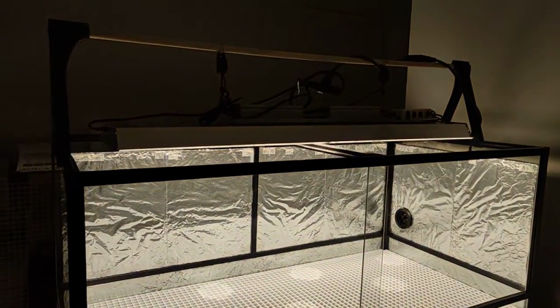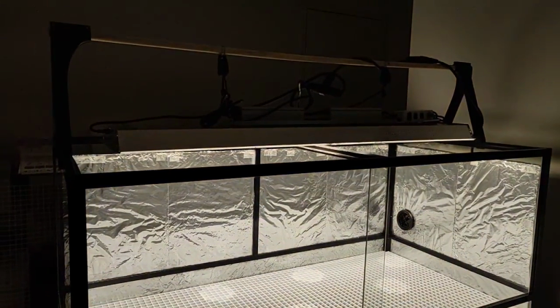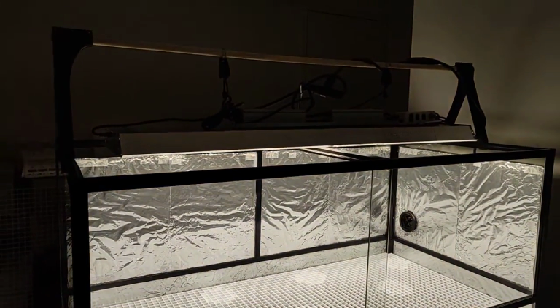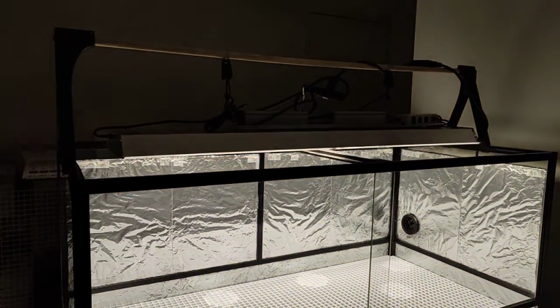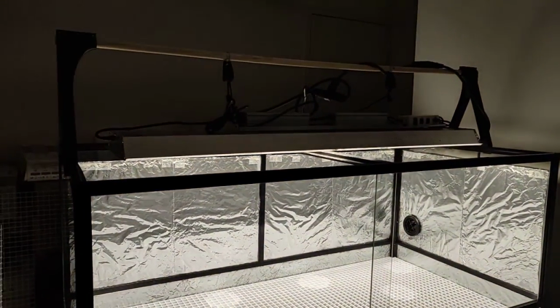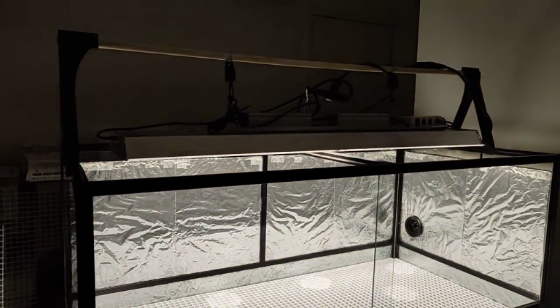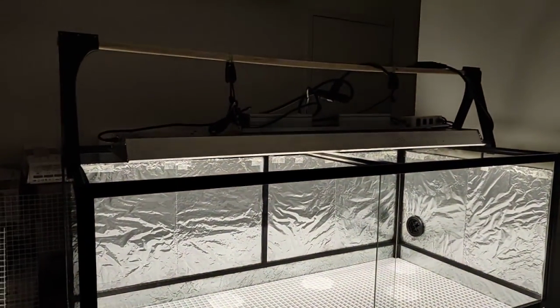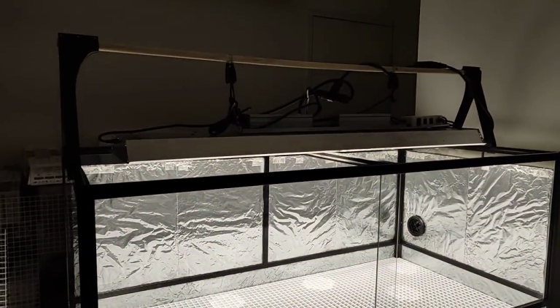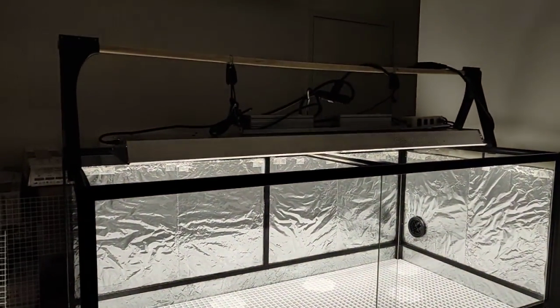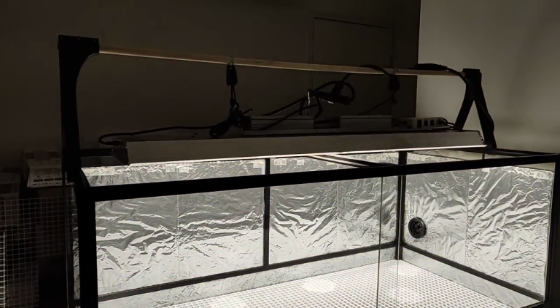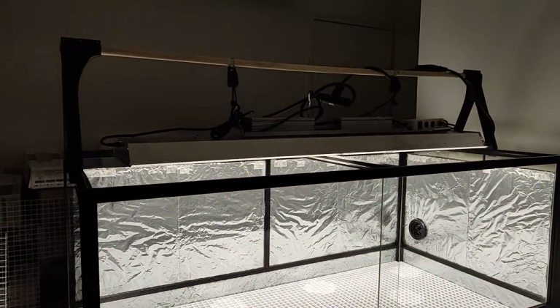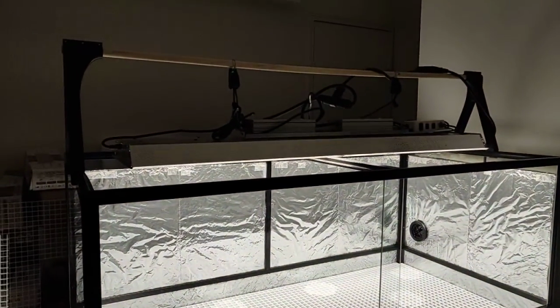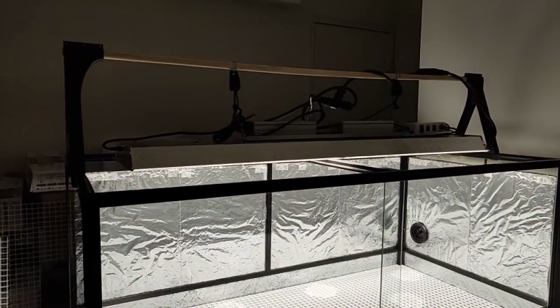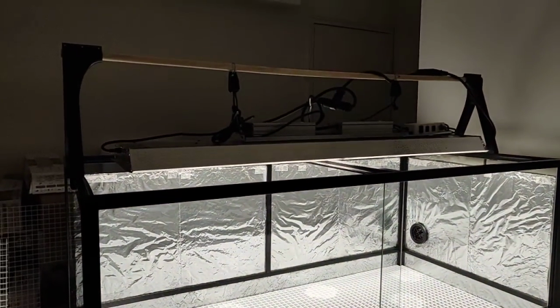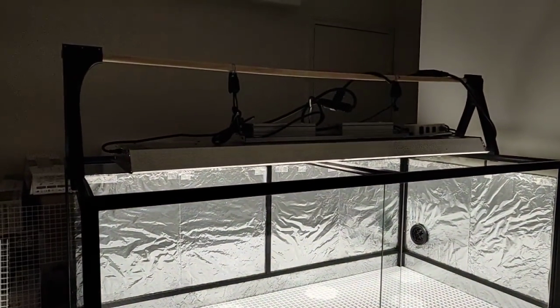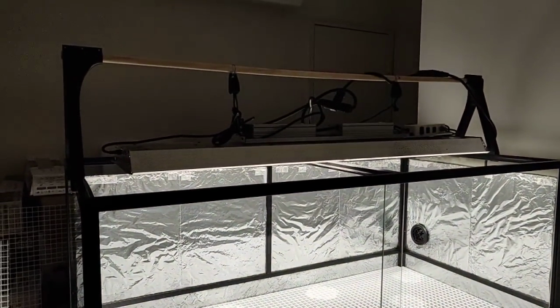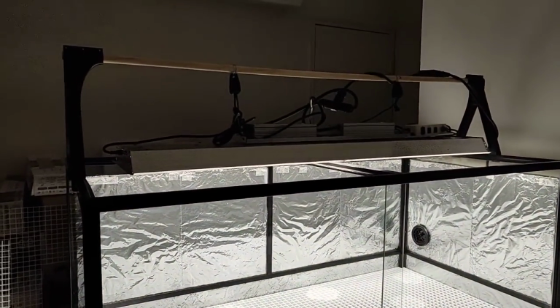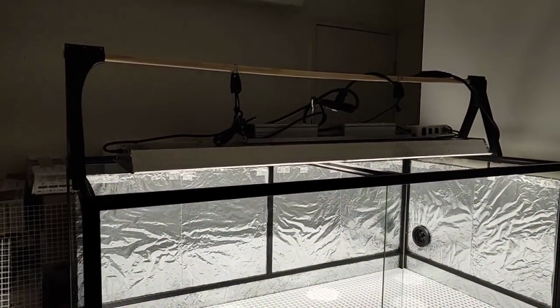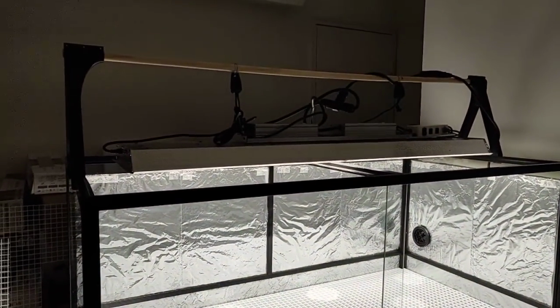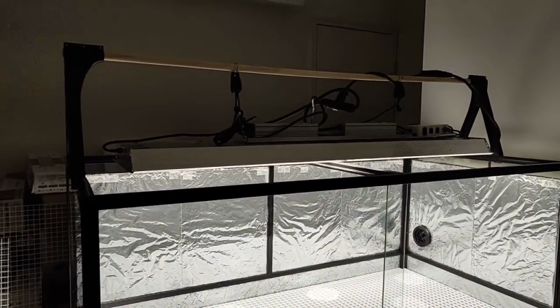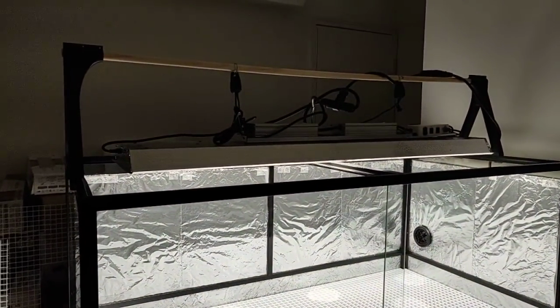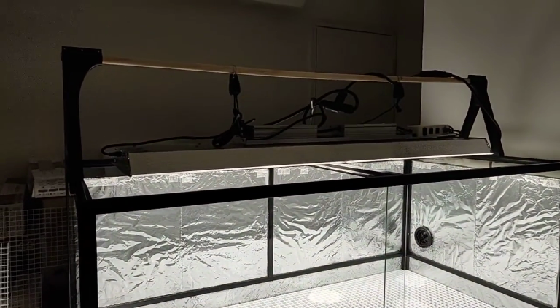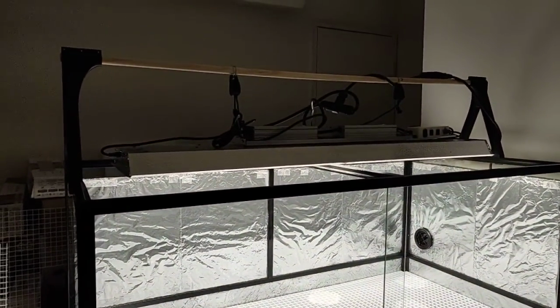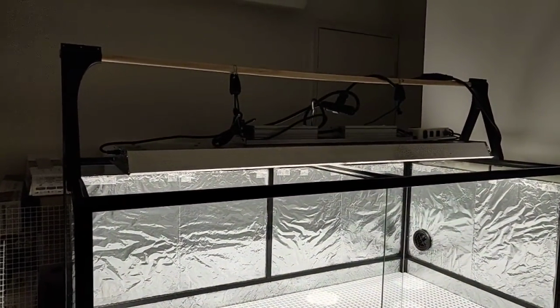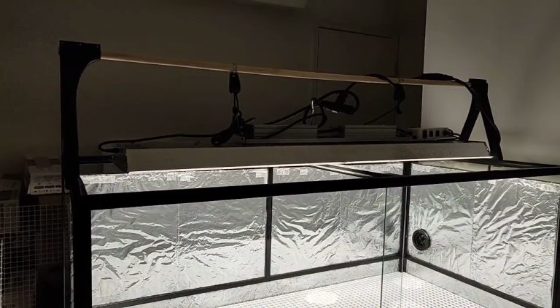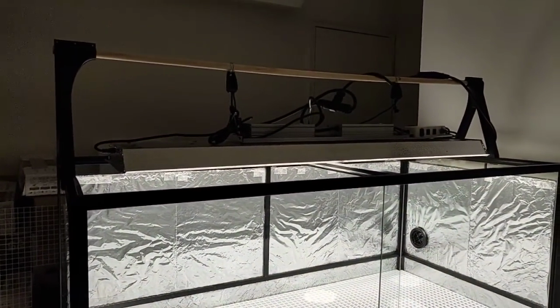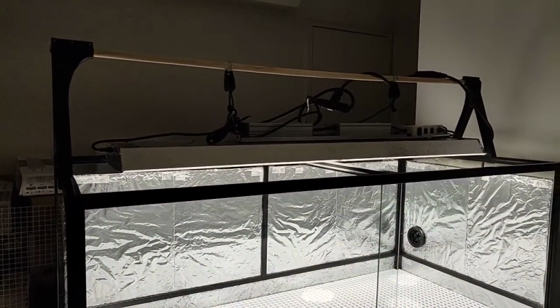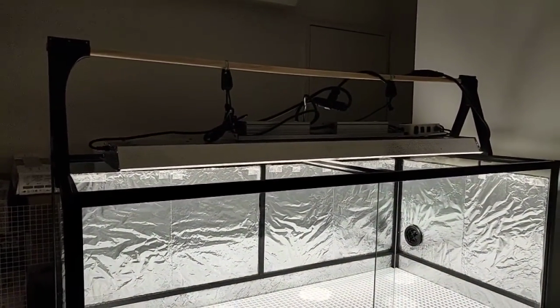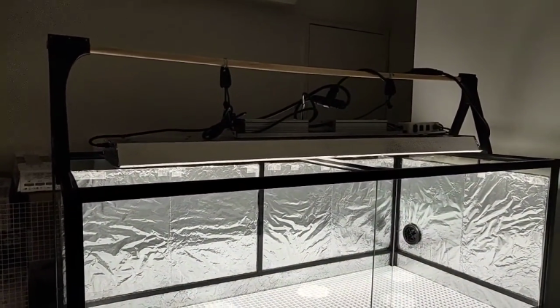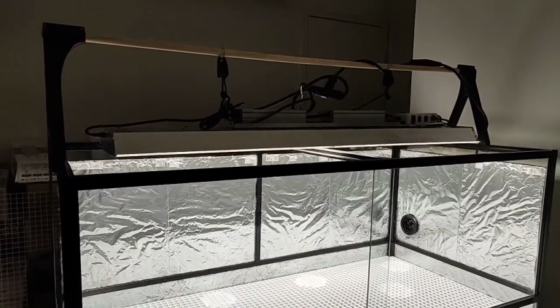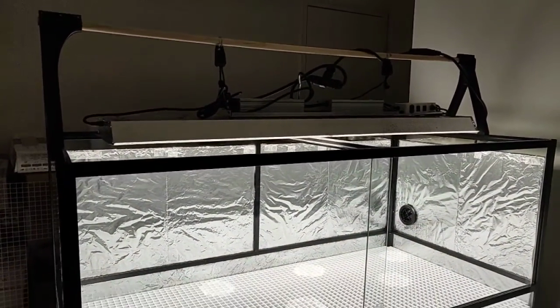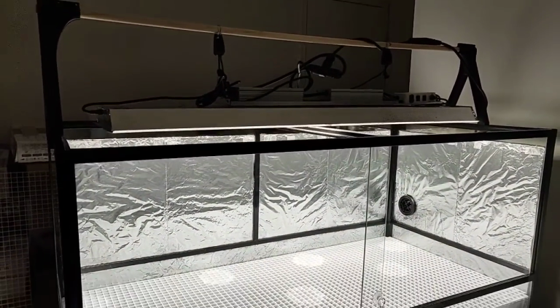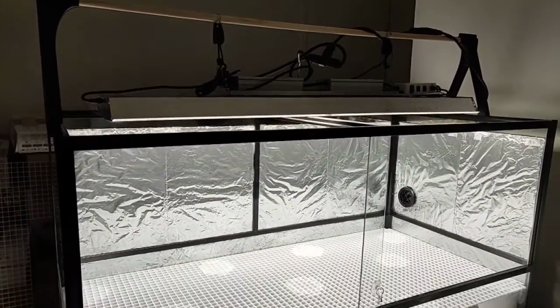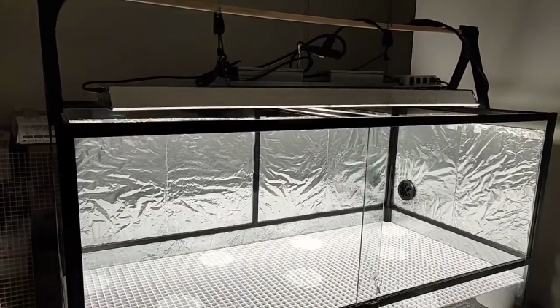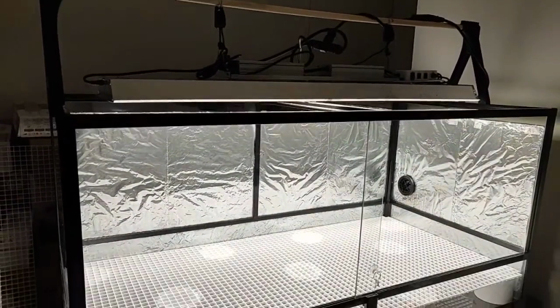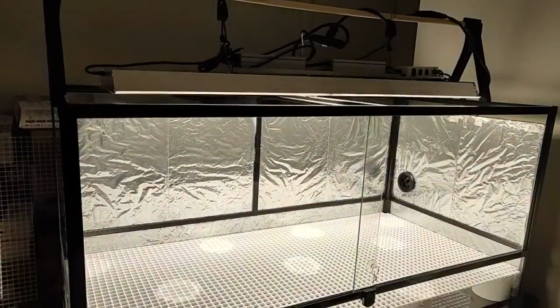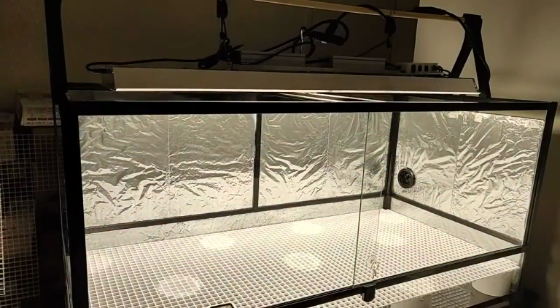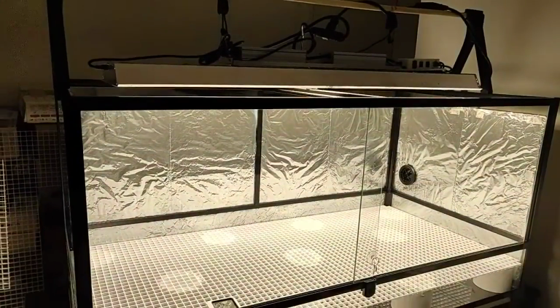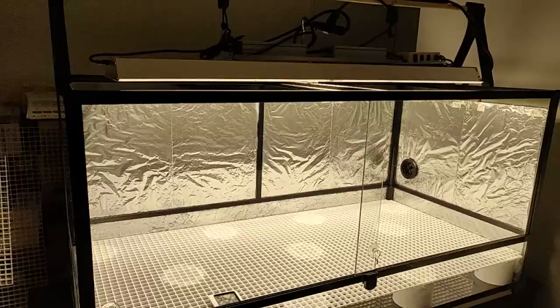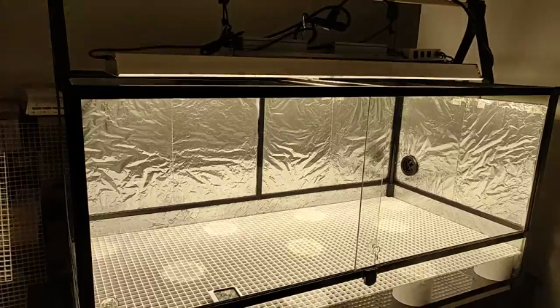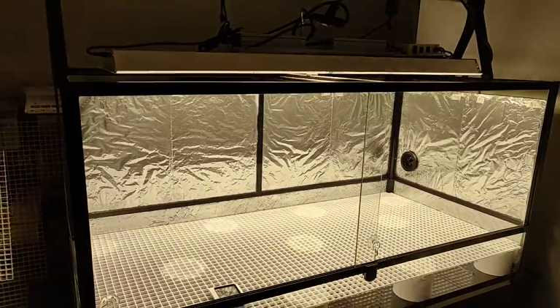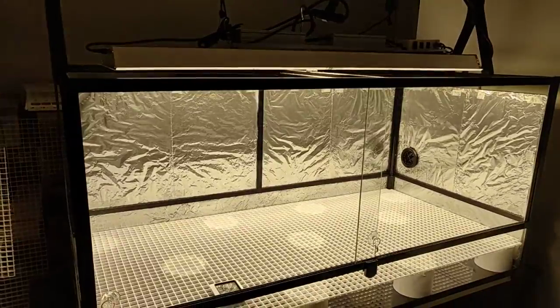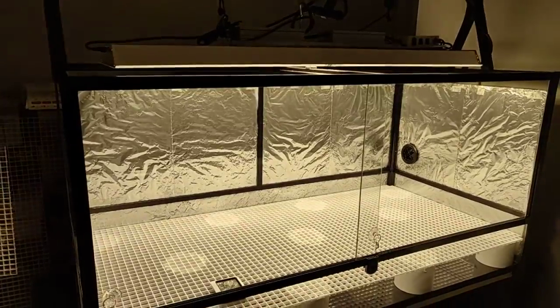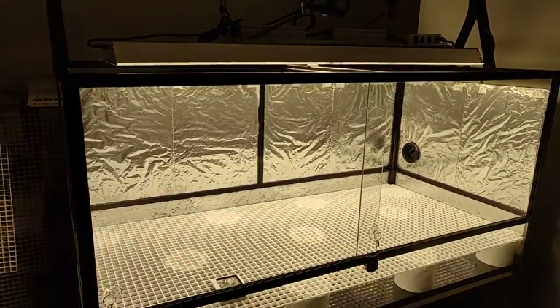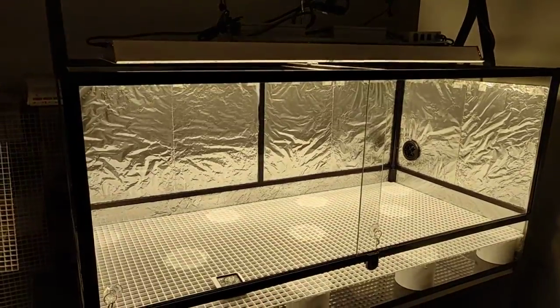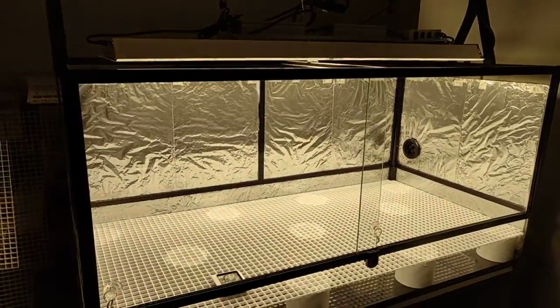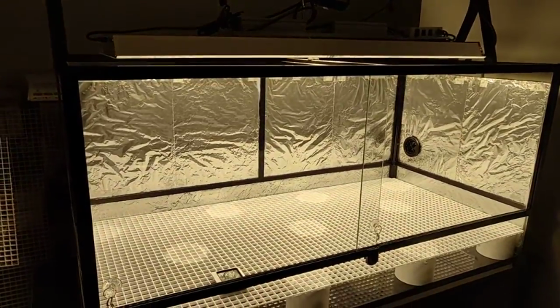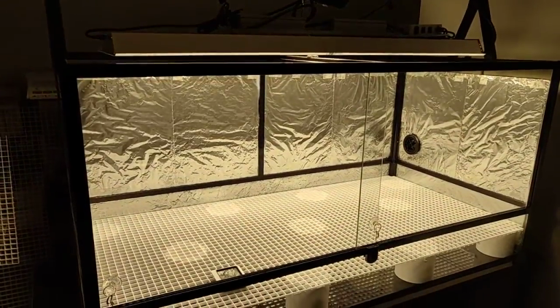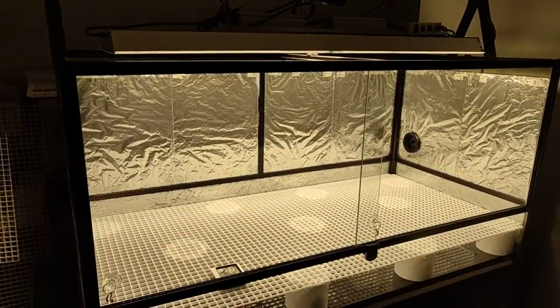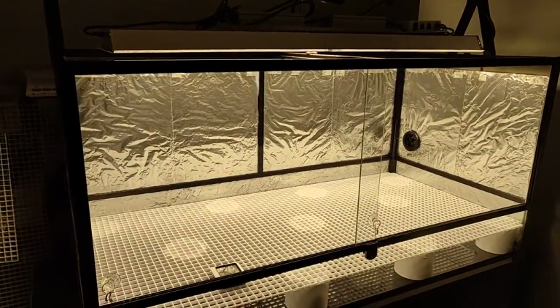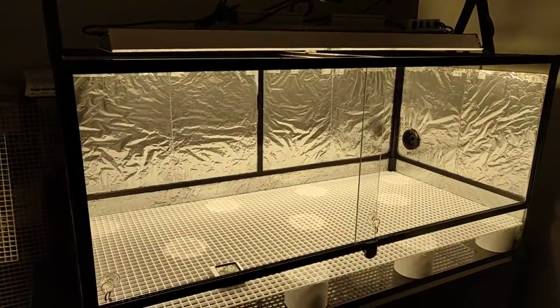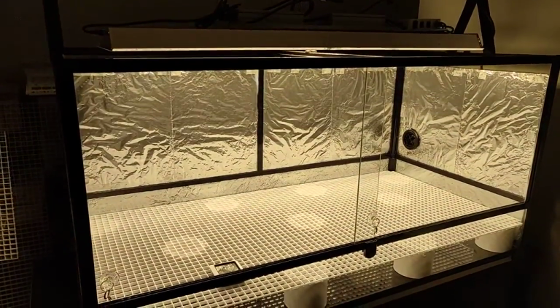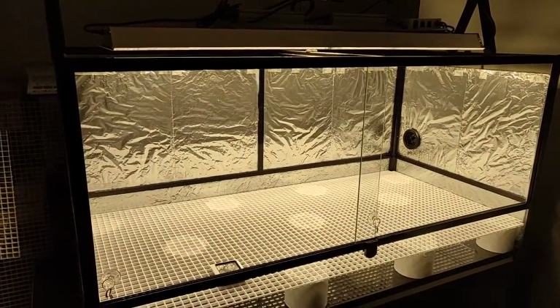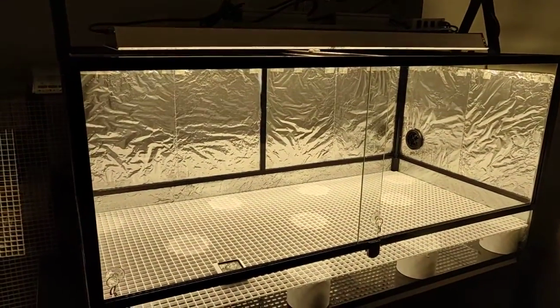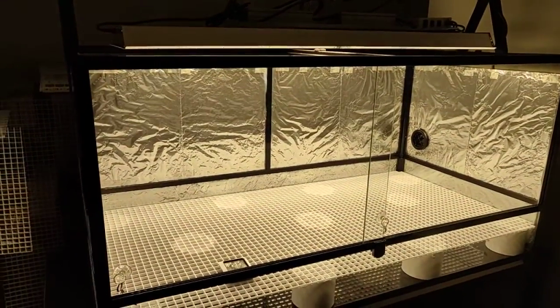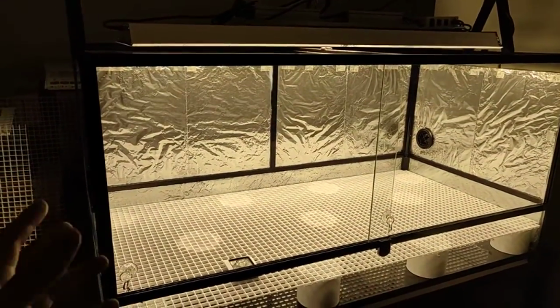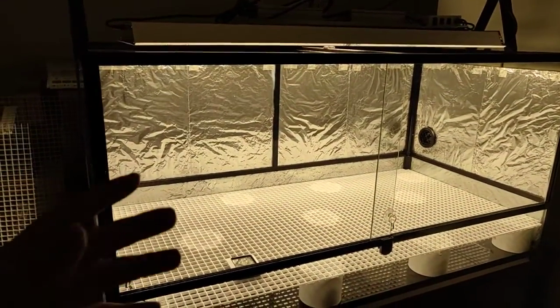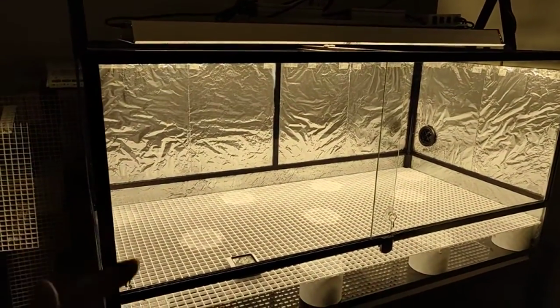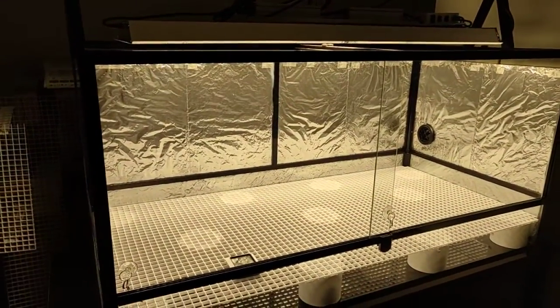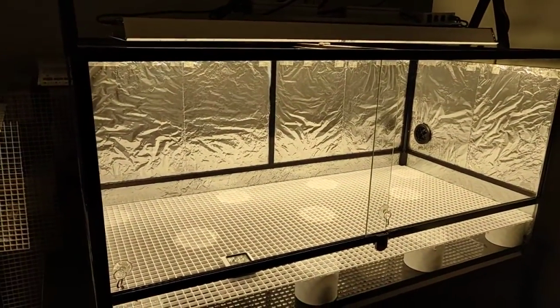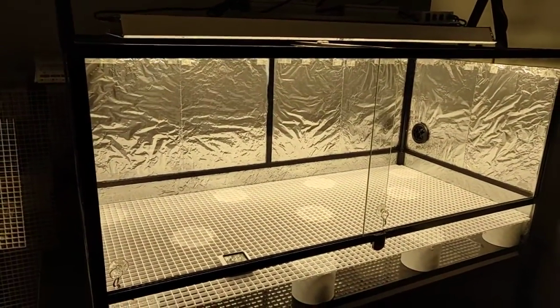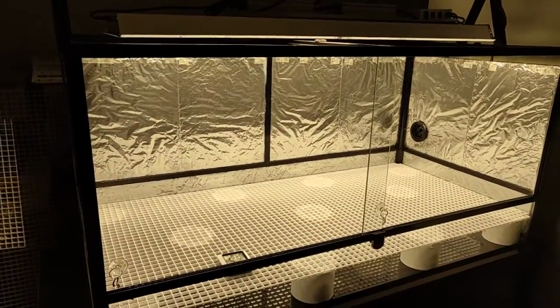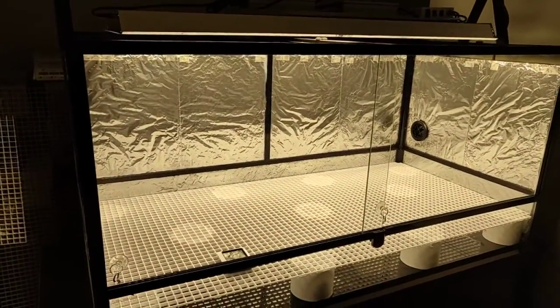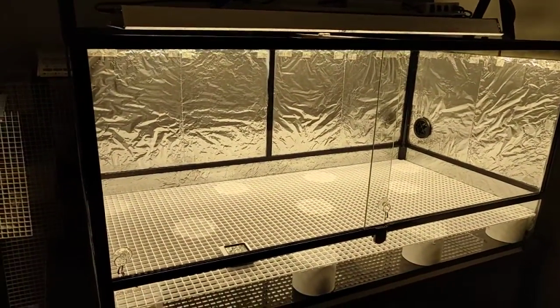But yeah, I think this is part one for now. I'll come back later when I get more stuff set up inside. See you next time.